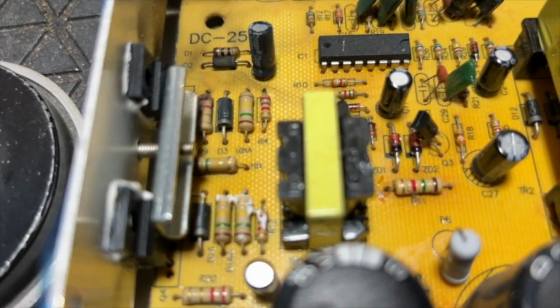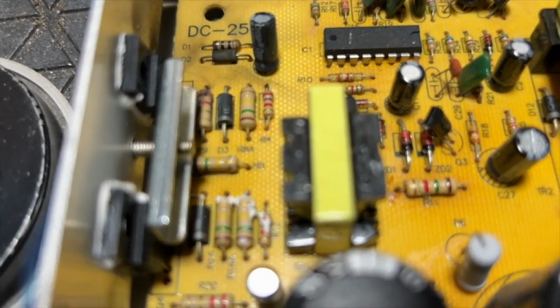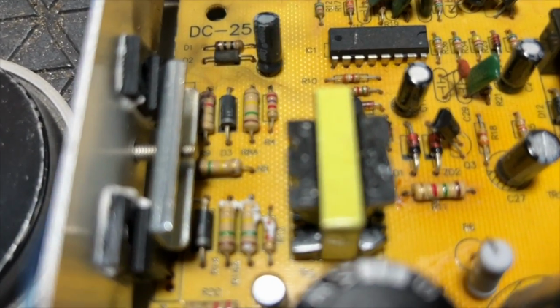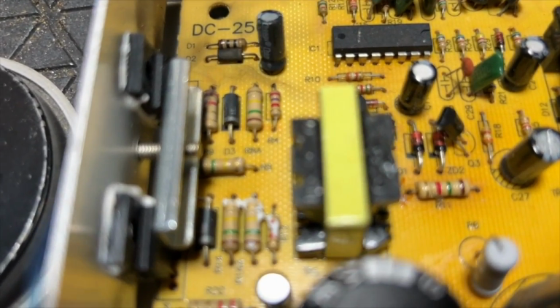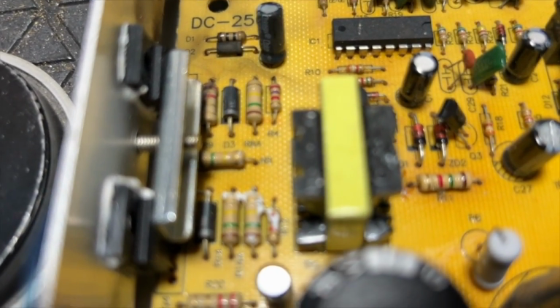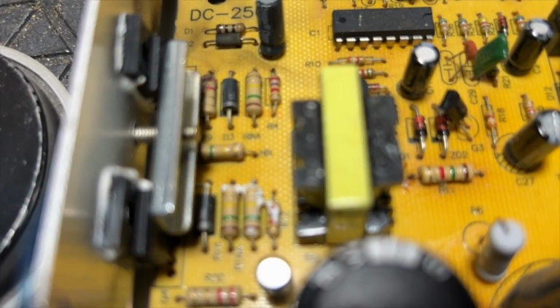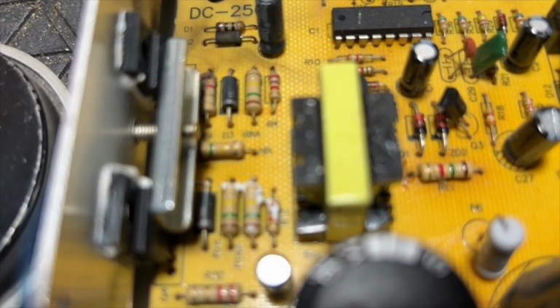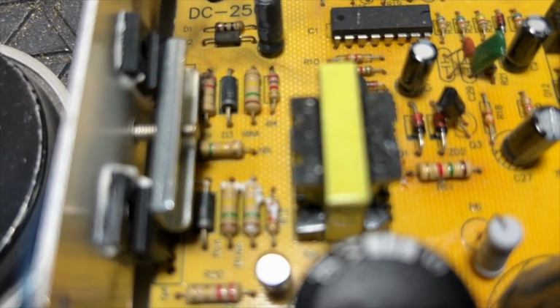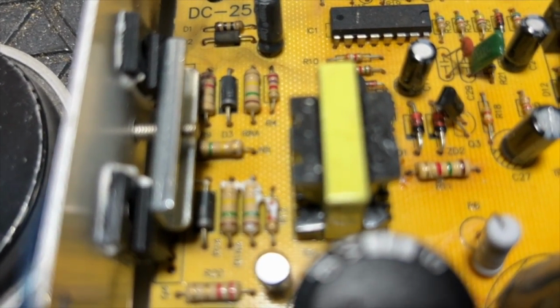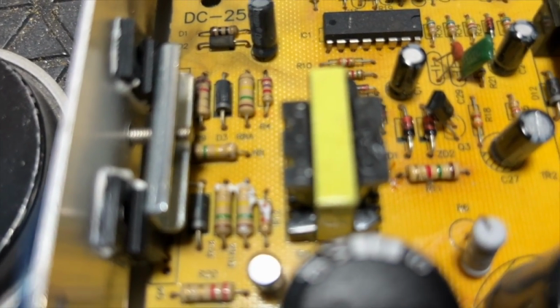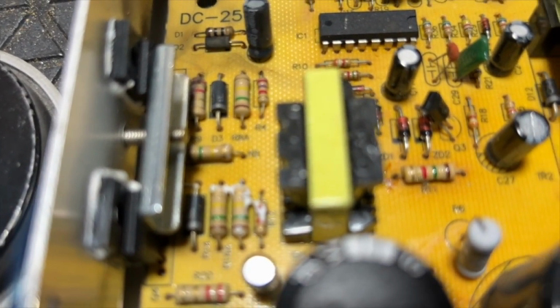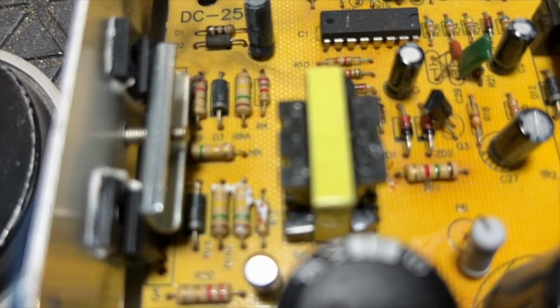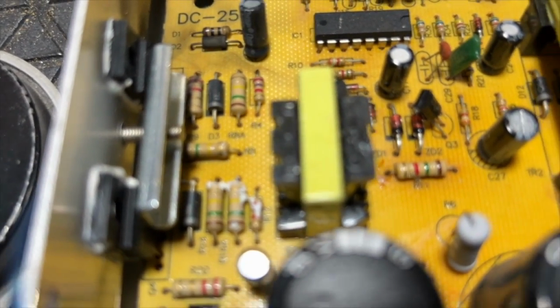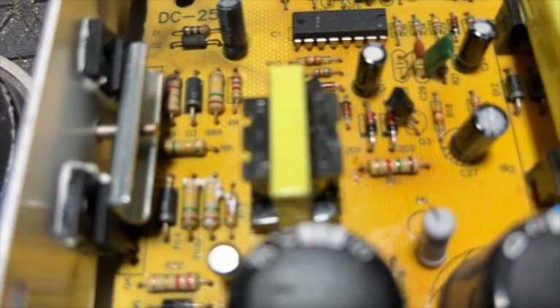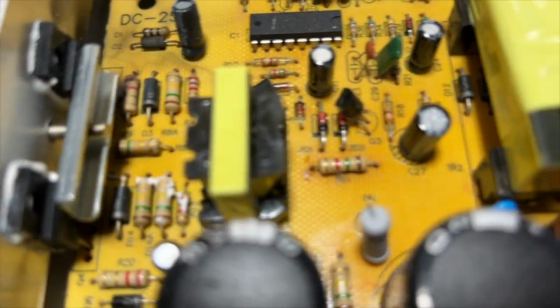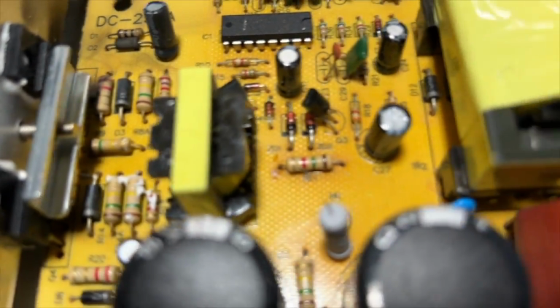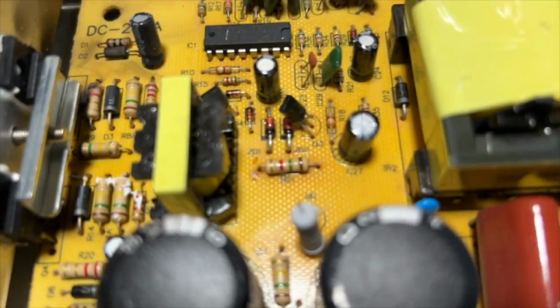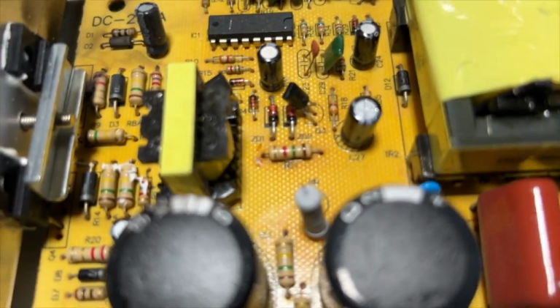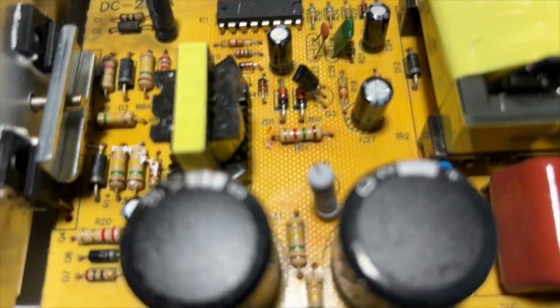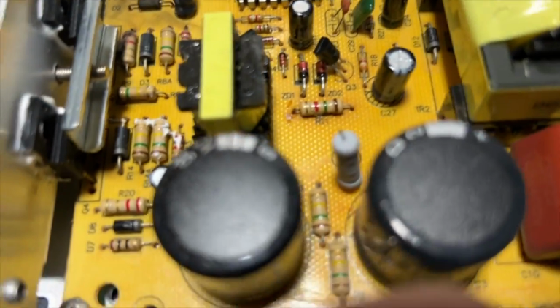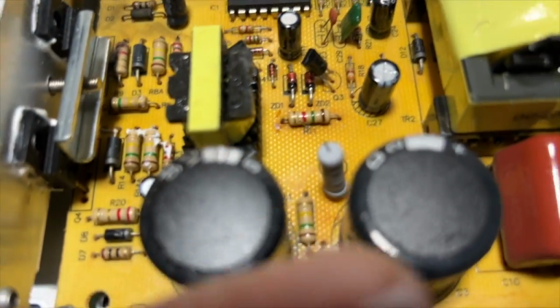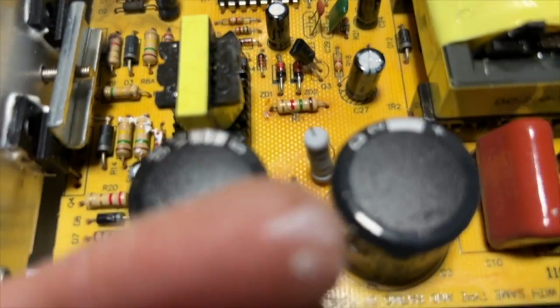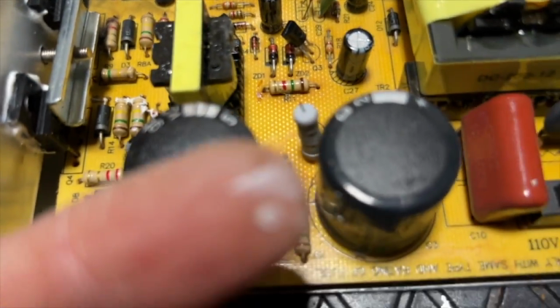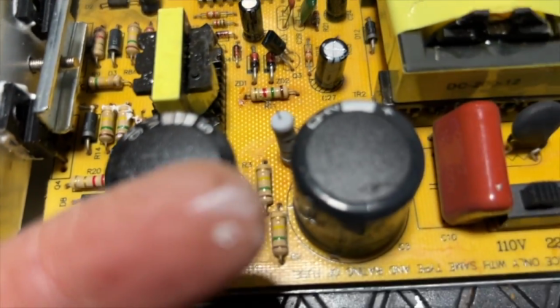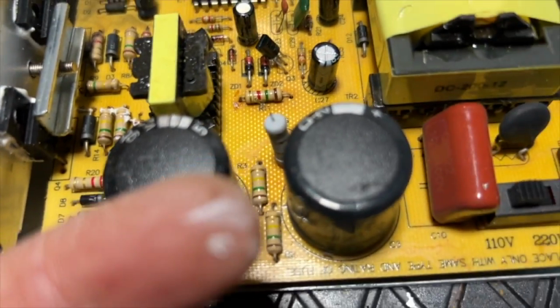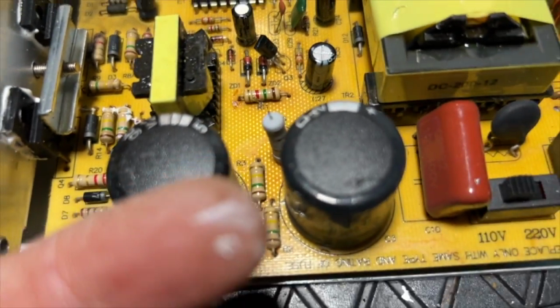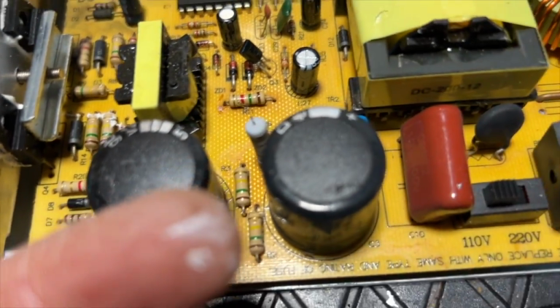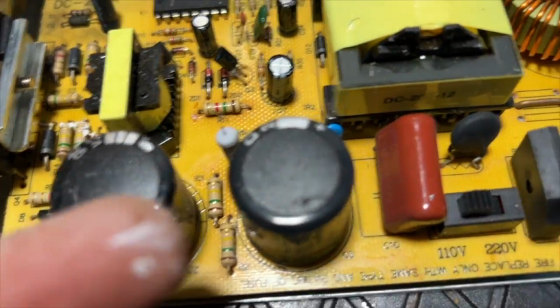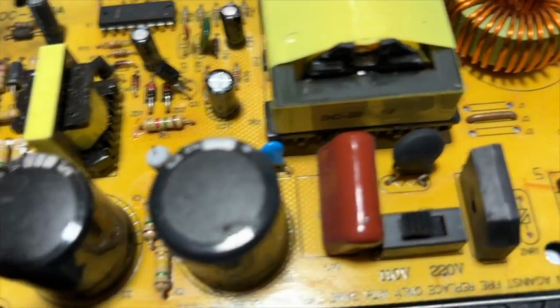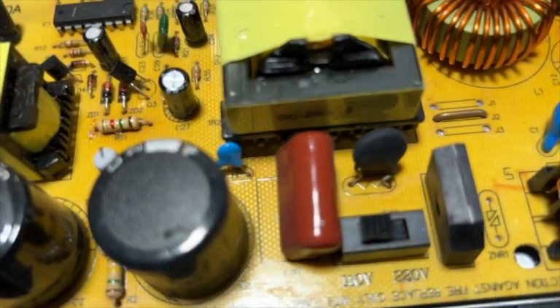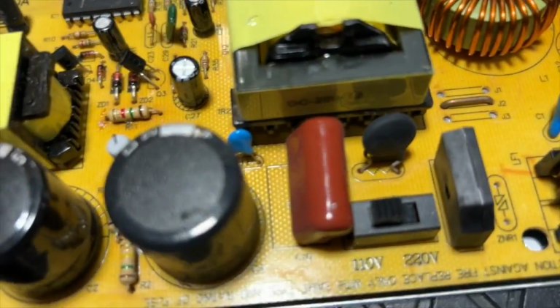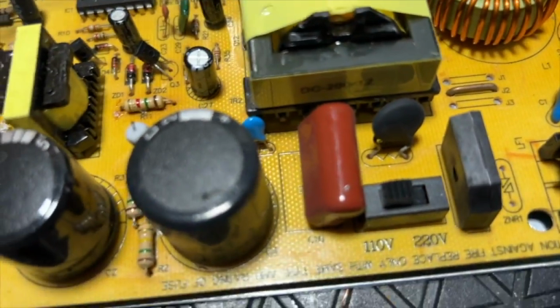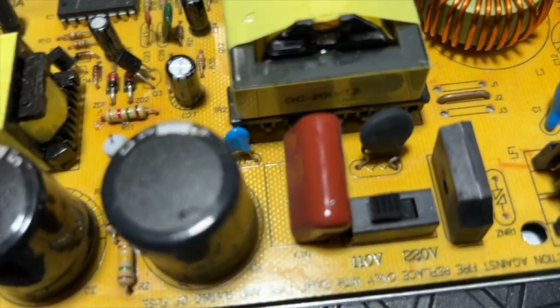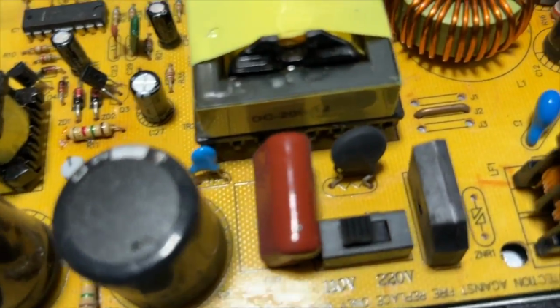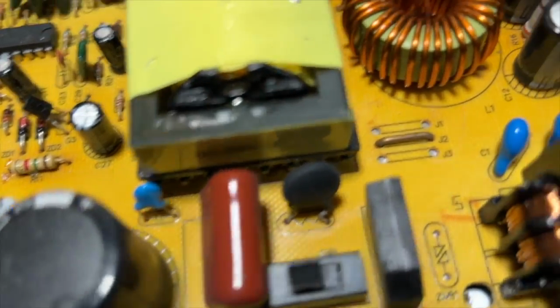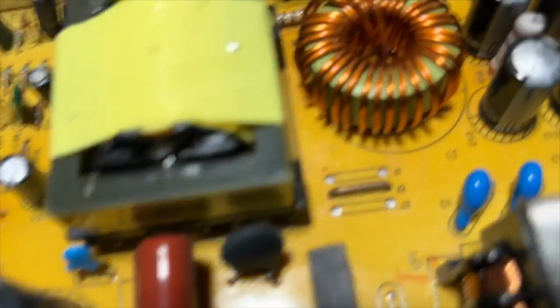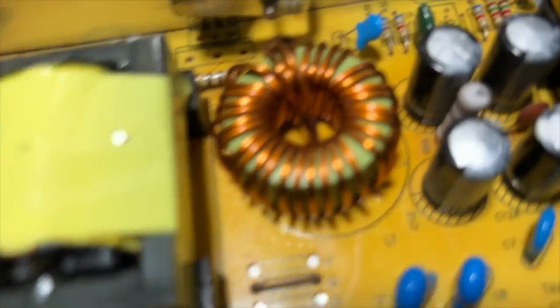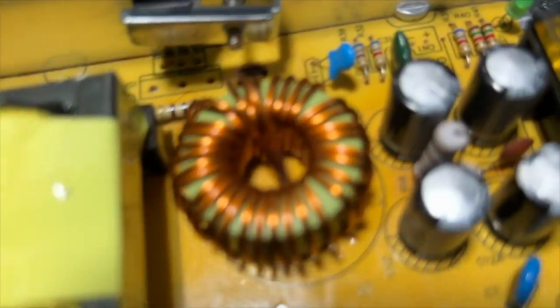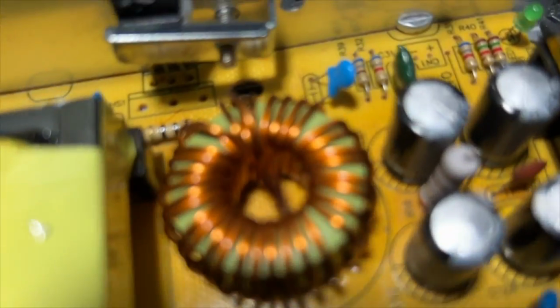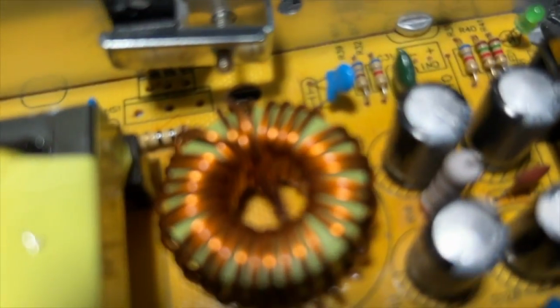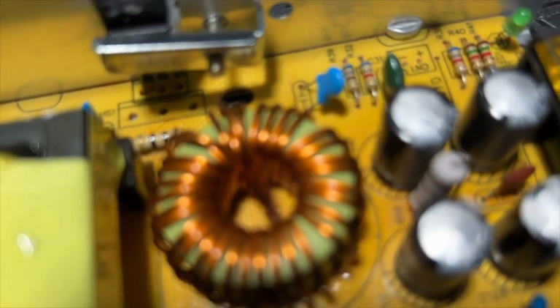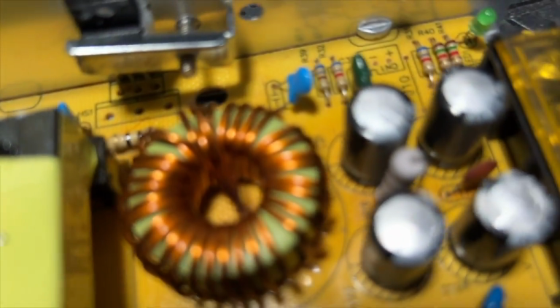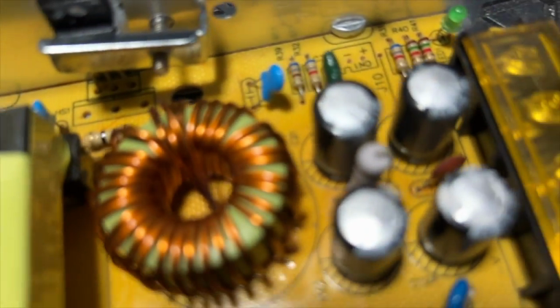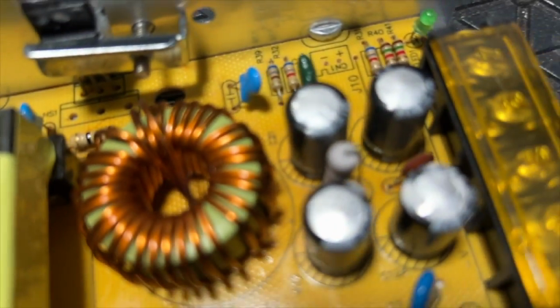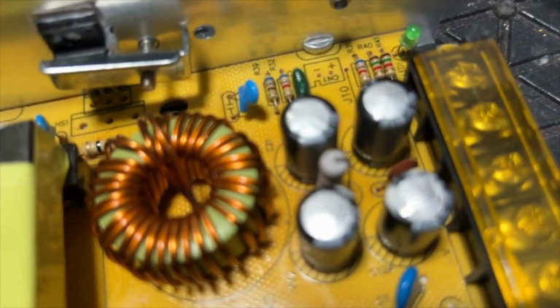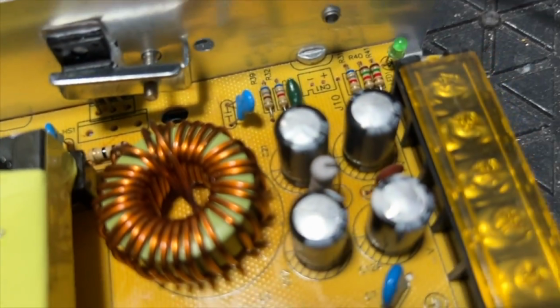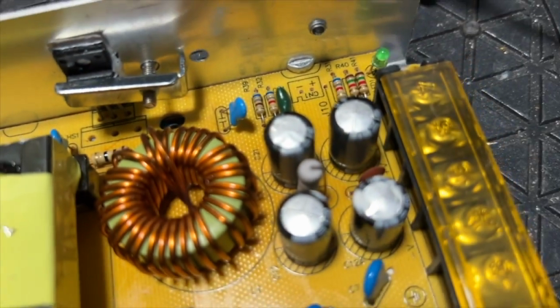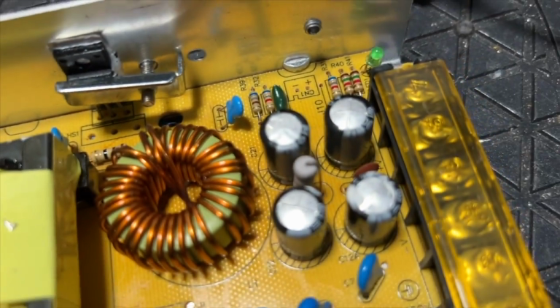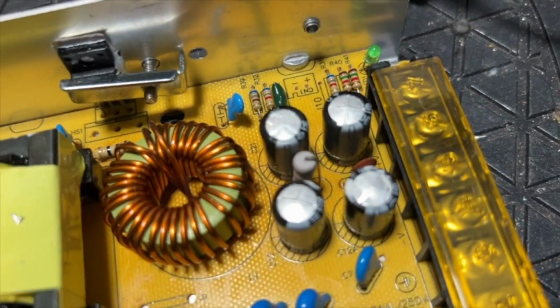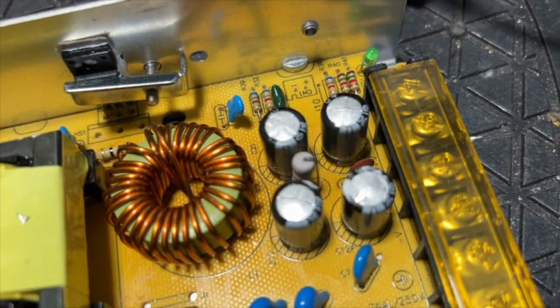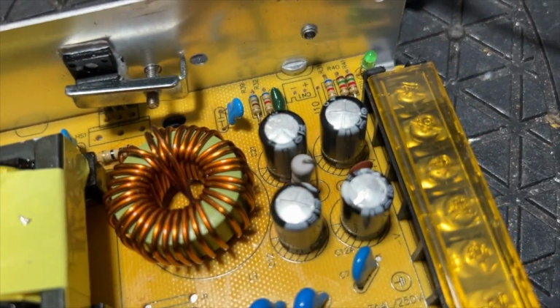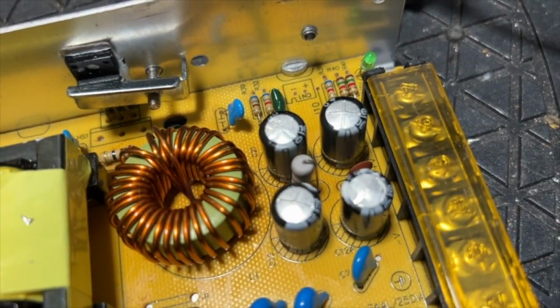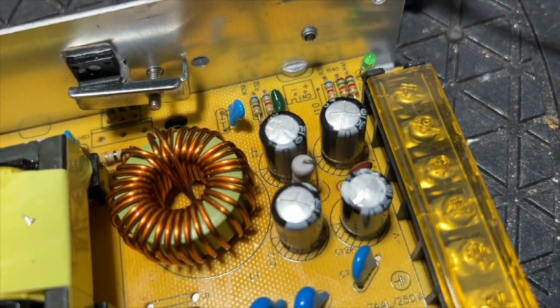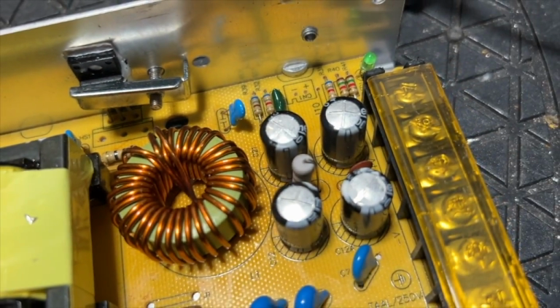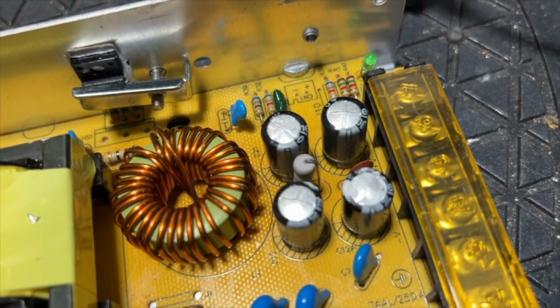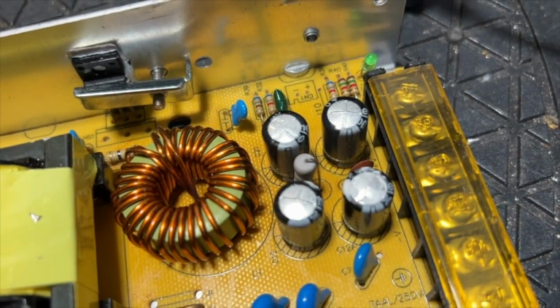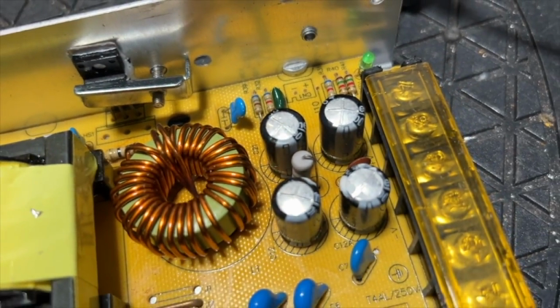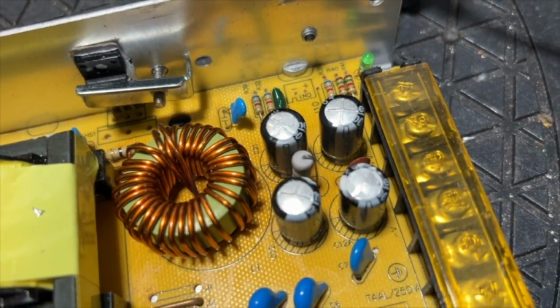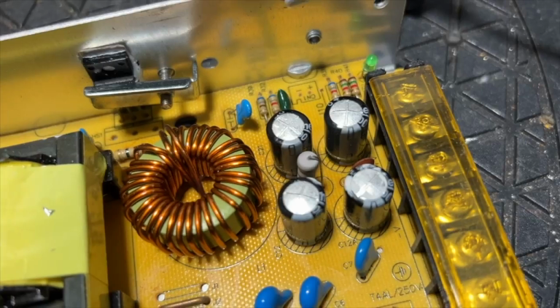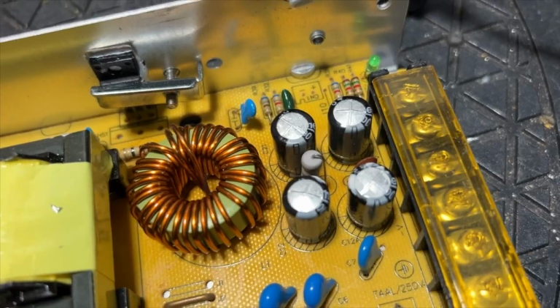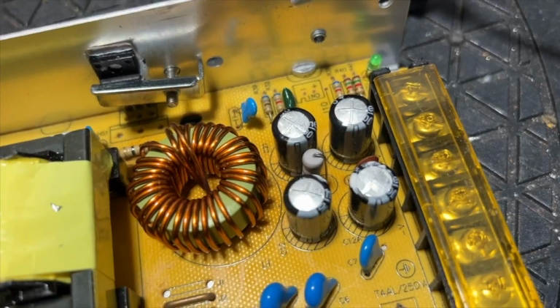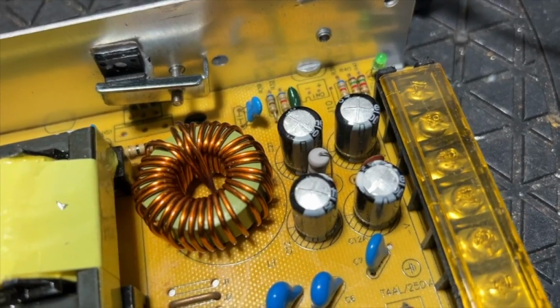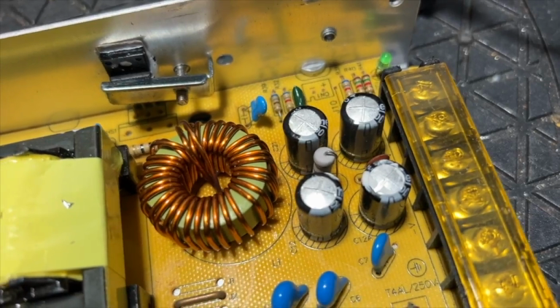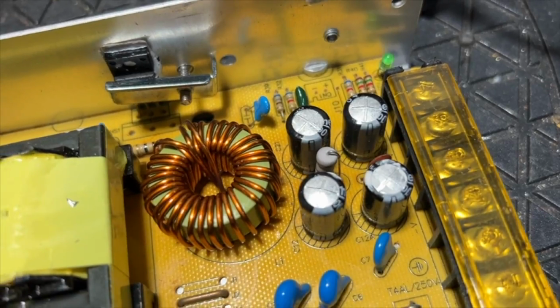That's heat sink compound. Somebody got very sloppy — it's on my fingers now. And that's probably more heat sink compound on the capacitor as well.